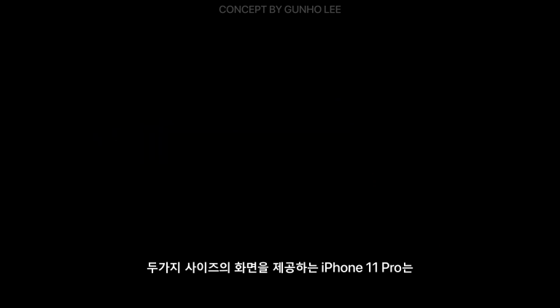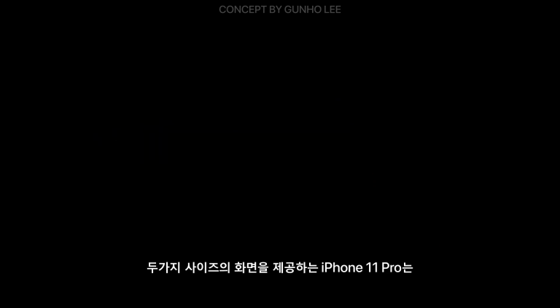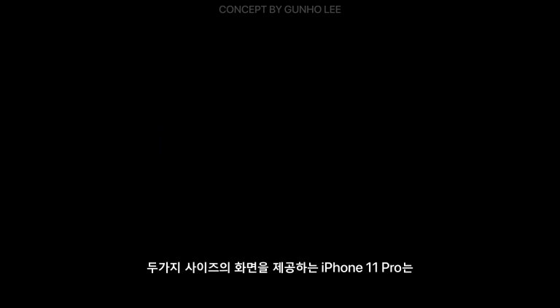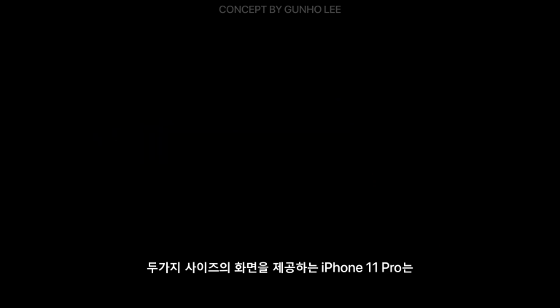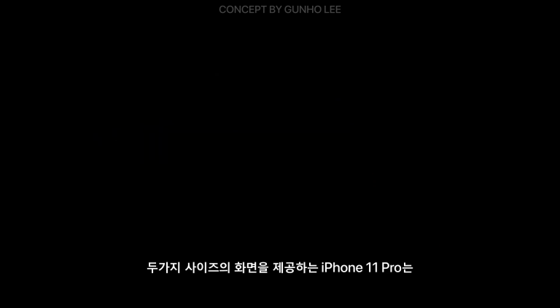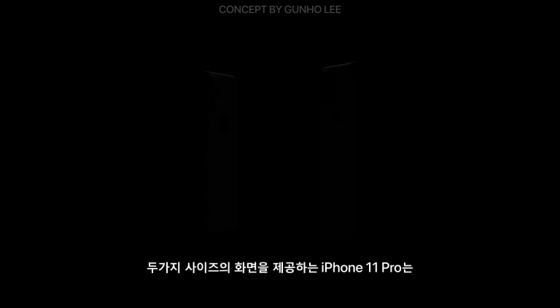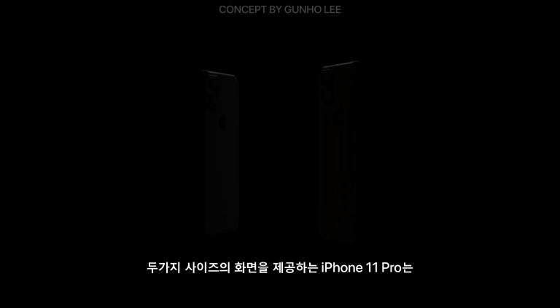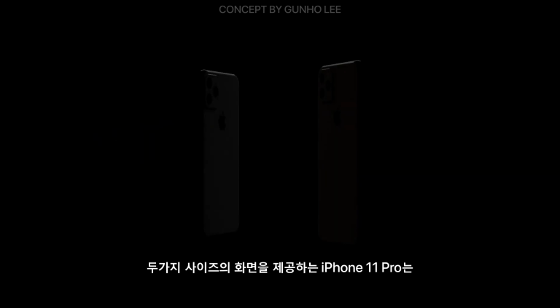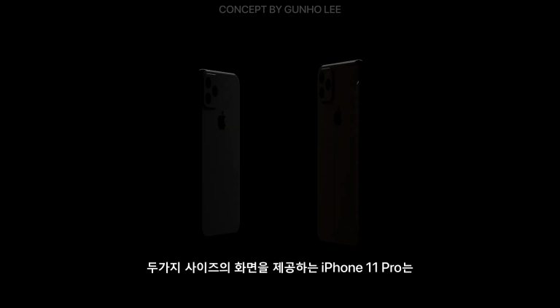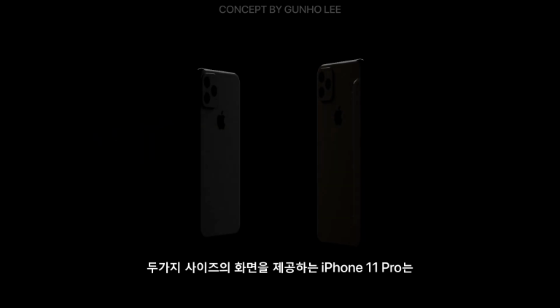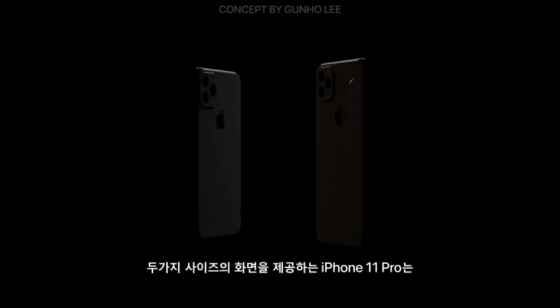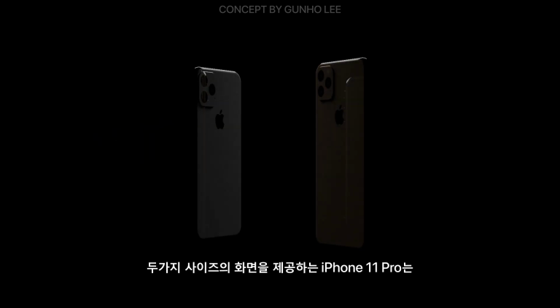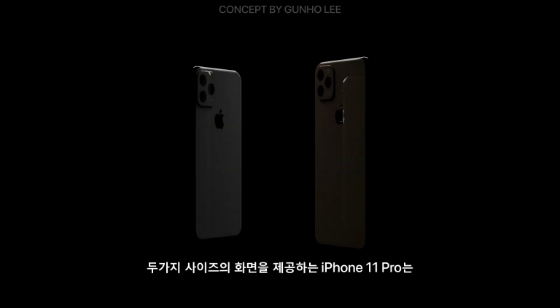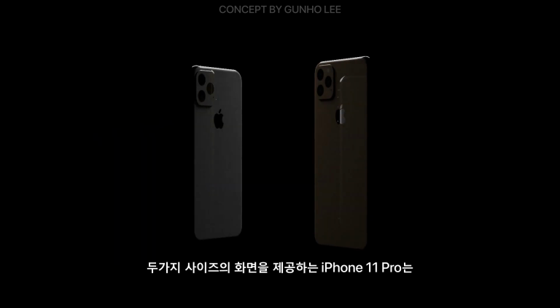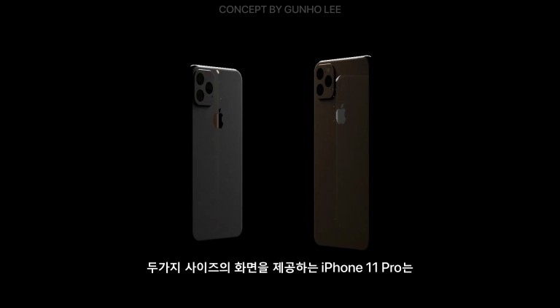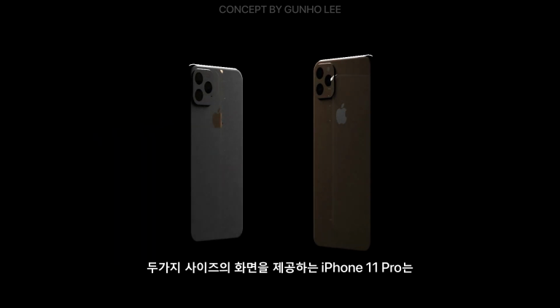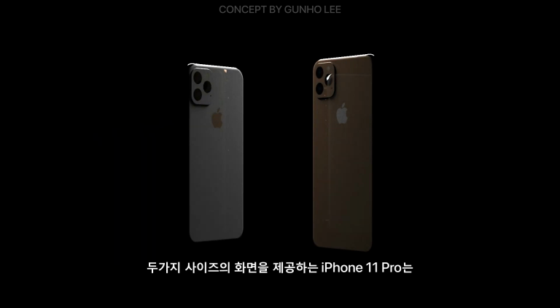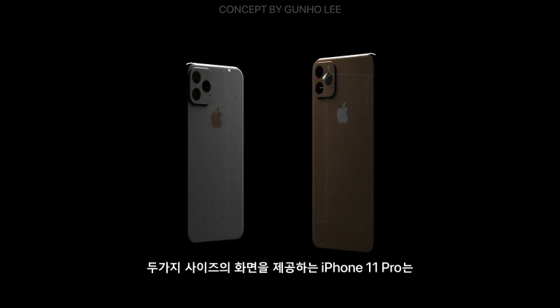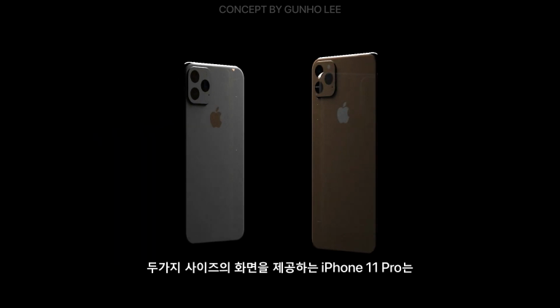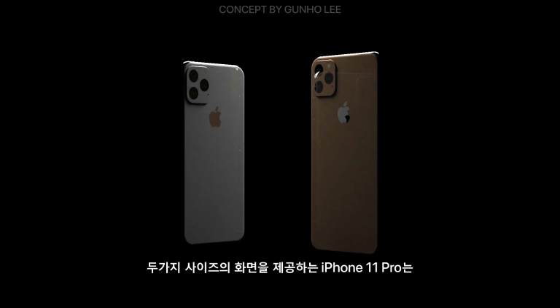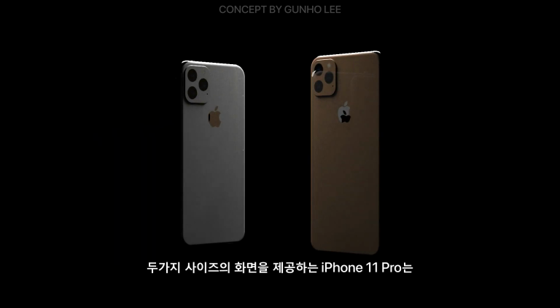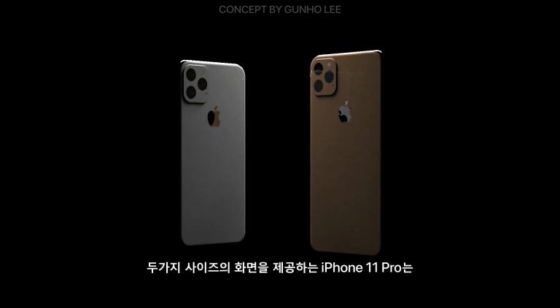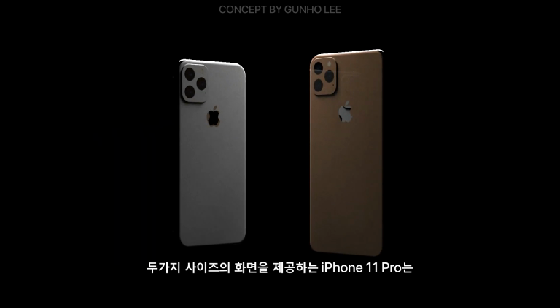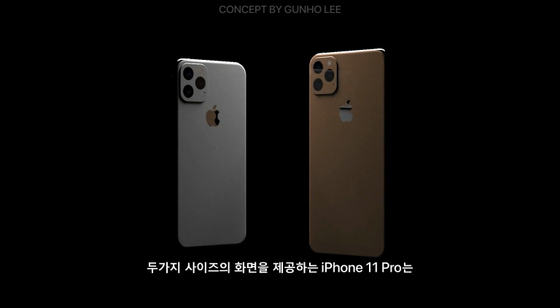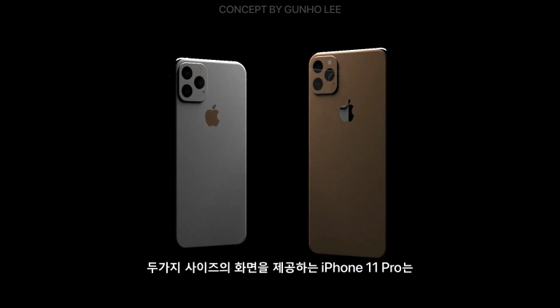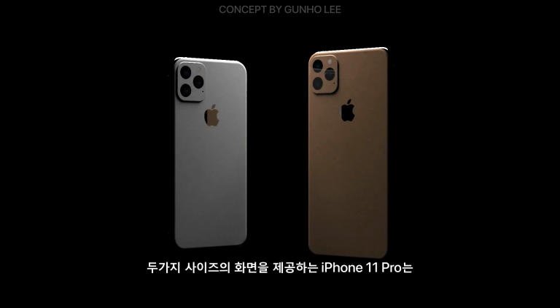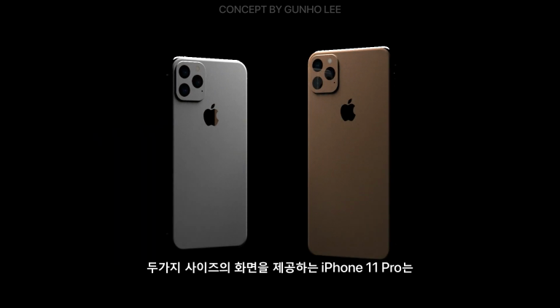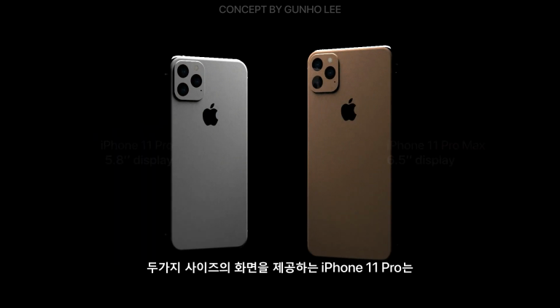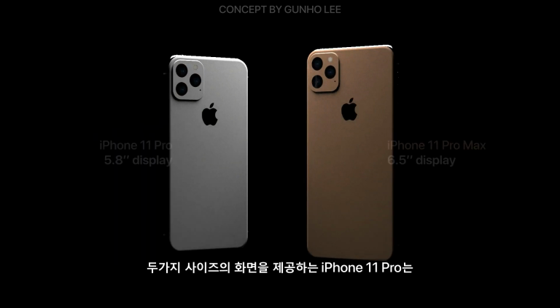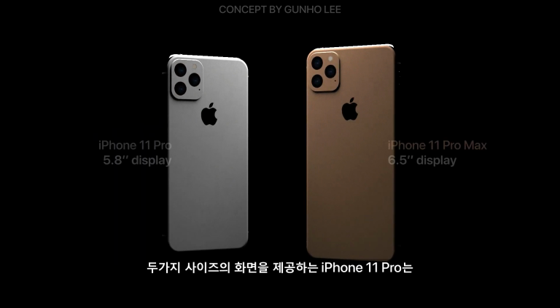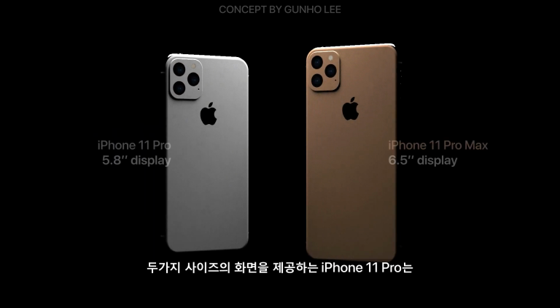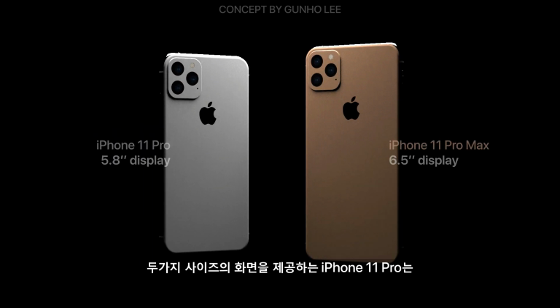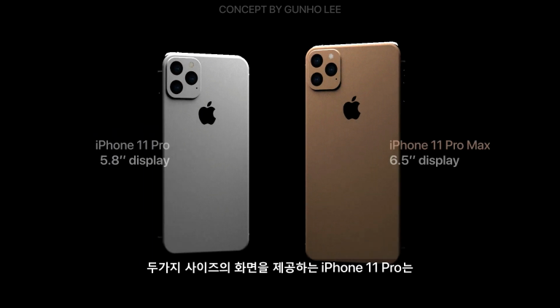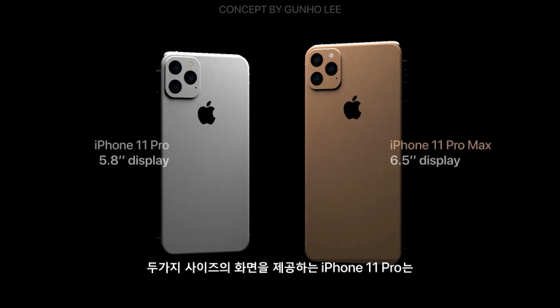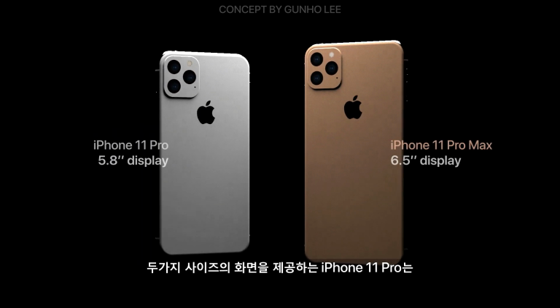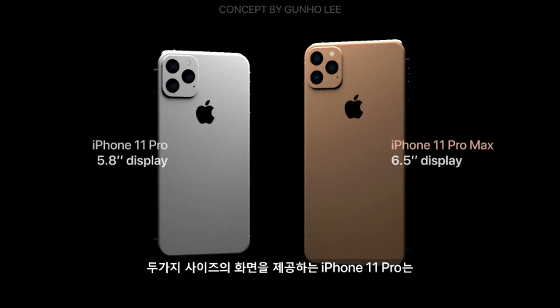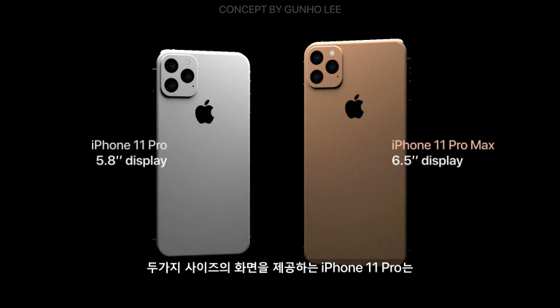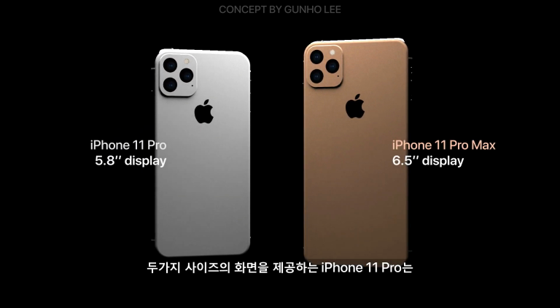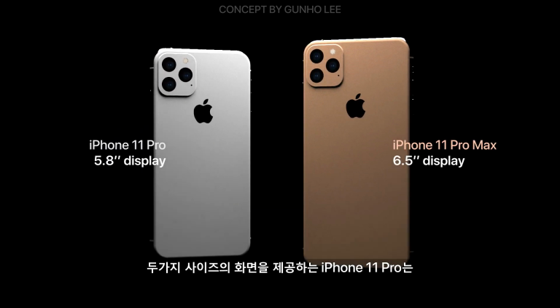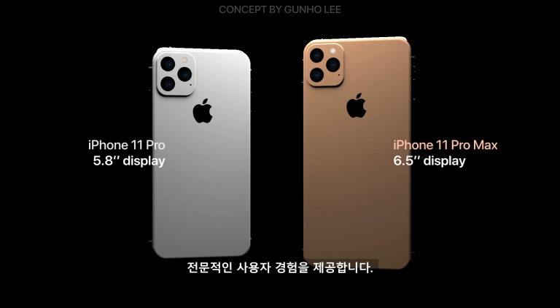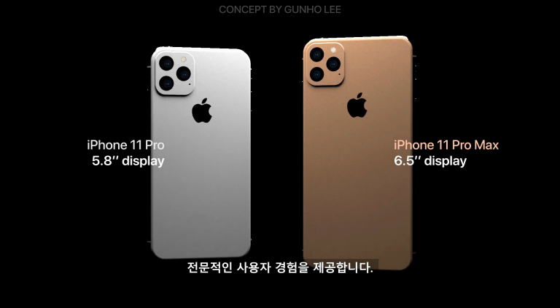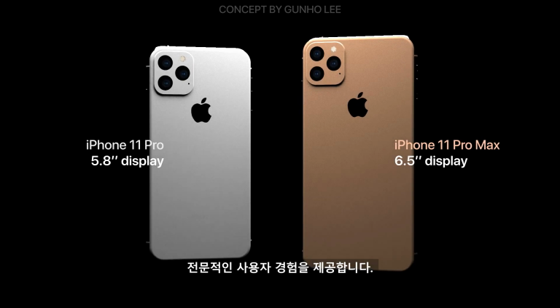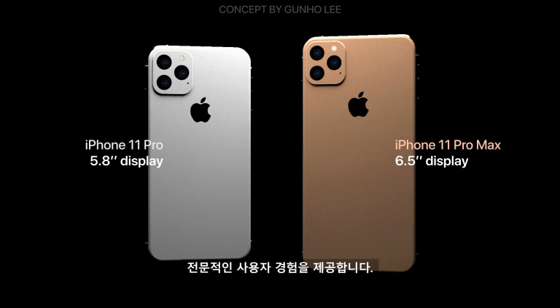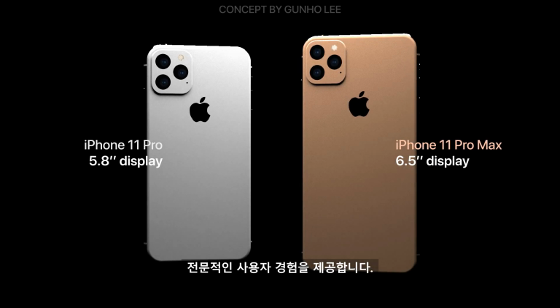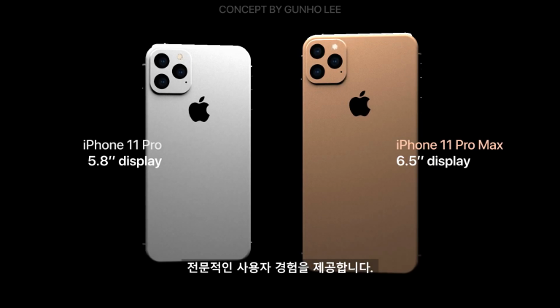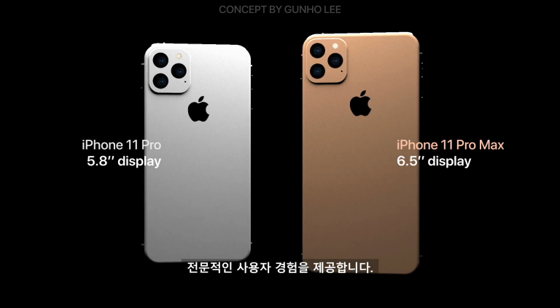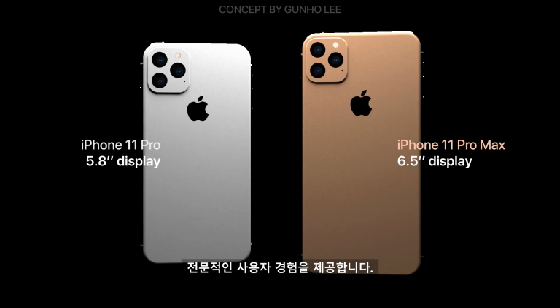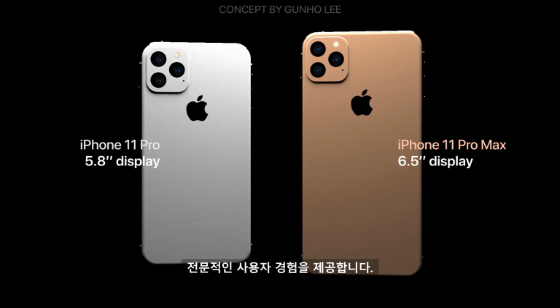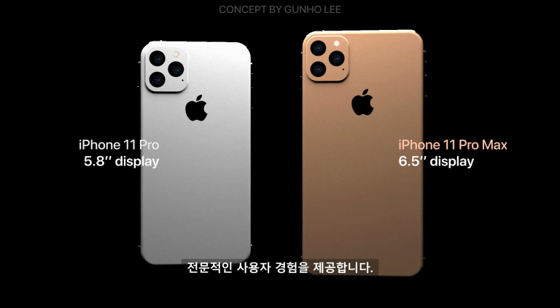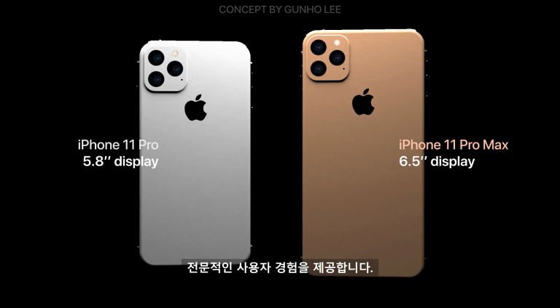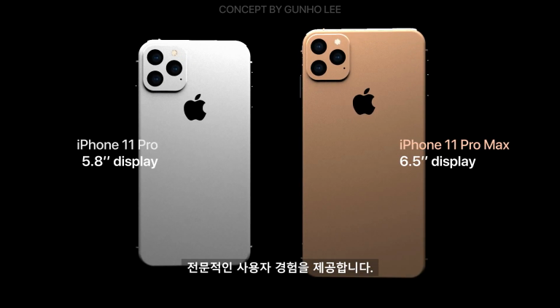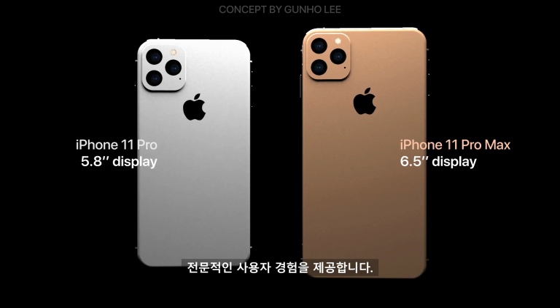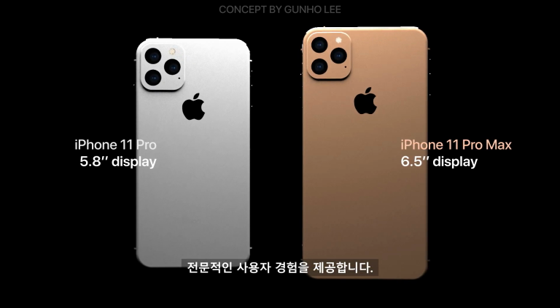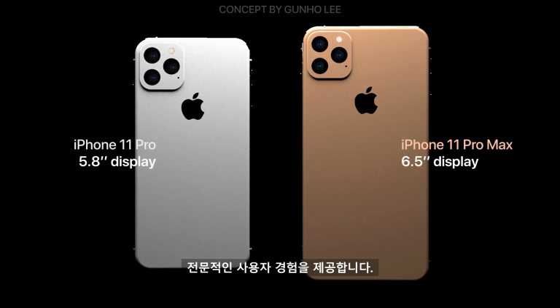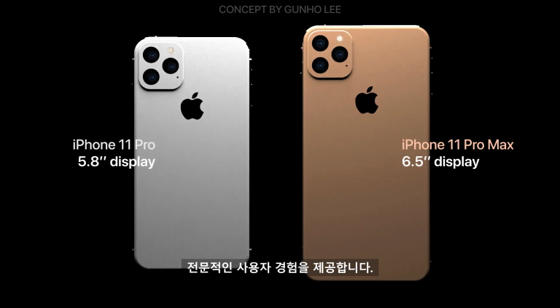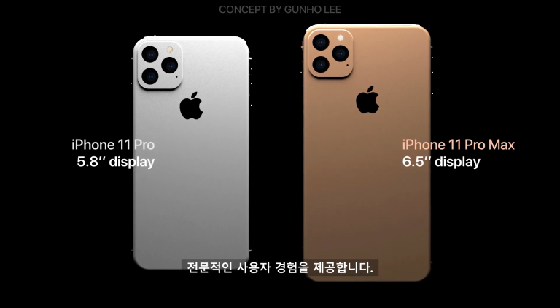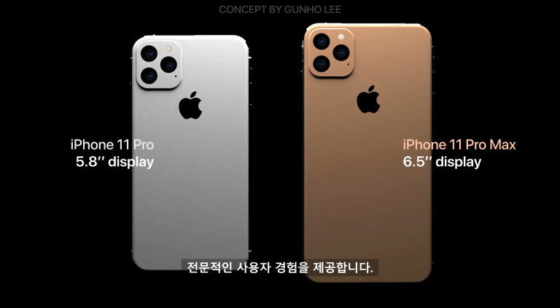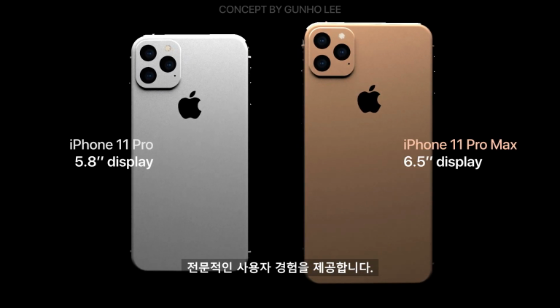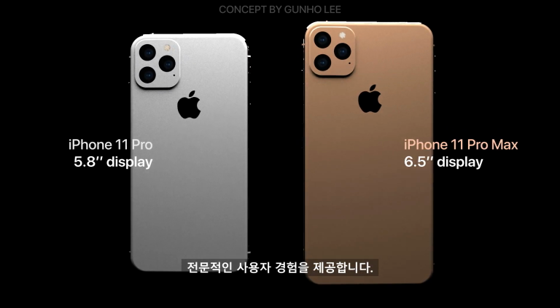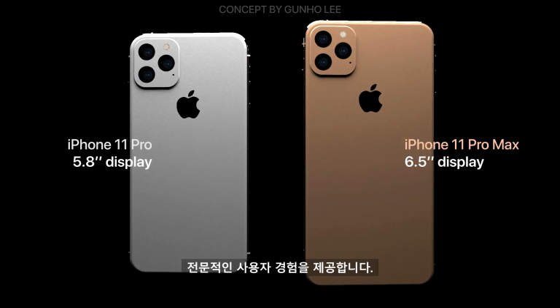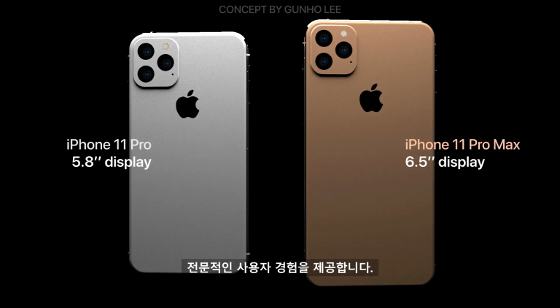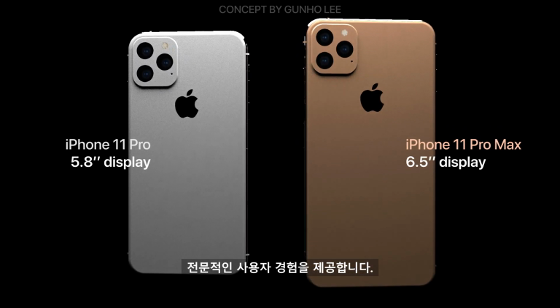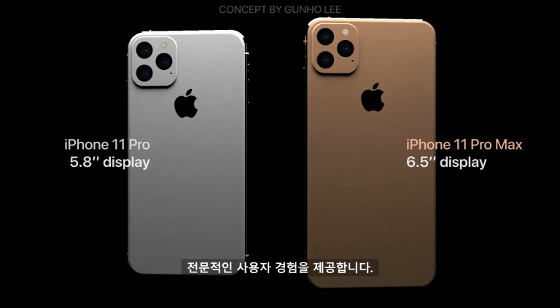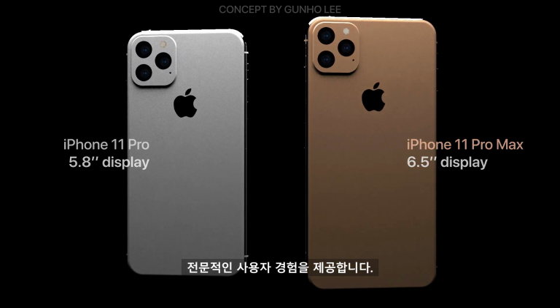iPhone 11 Pro offers two different size screens, providing a professional user experience.